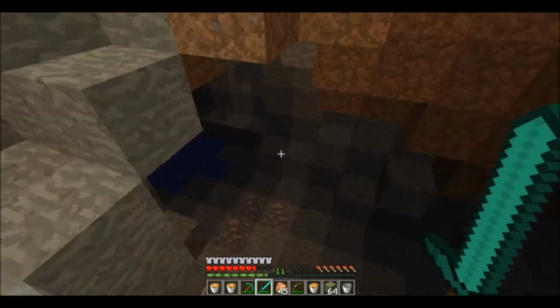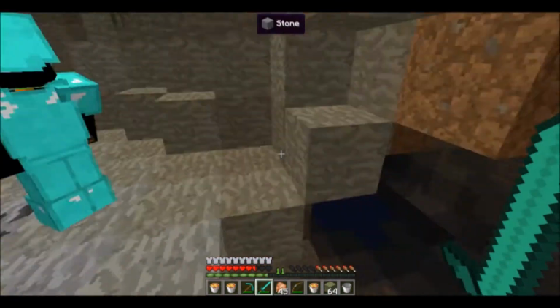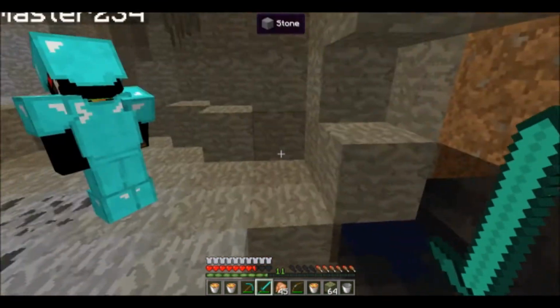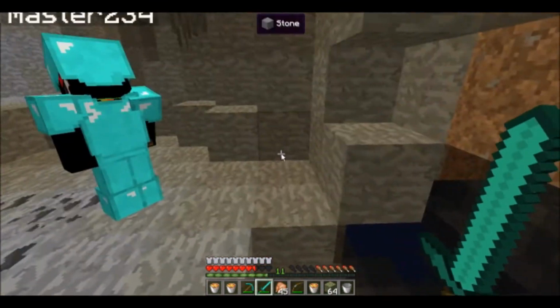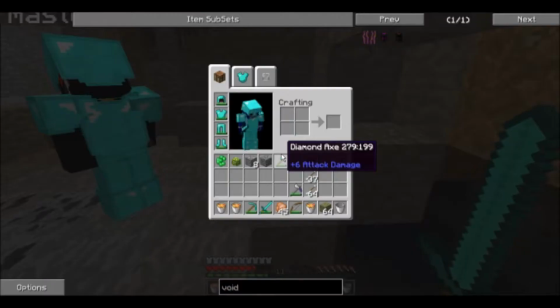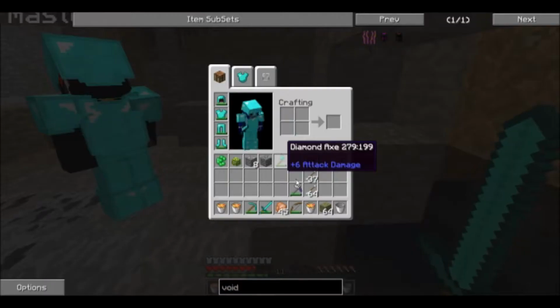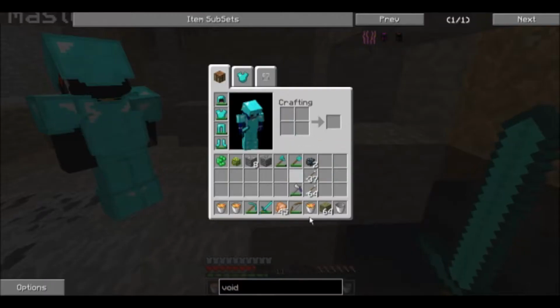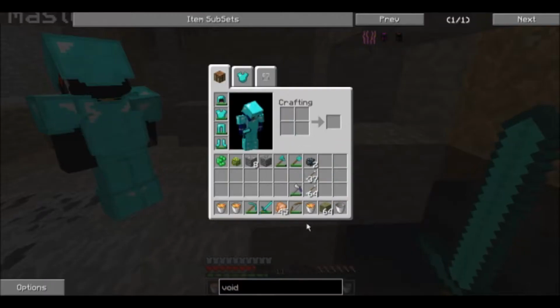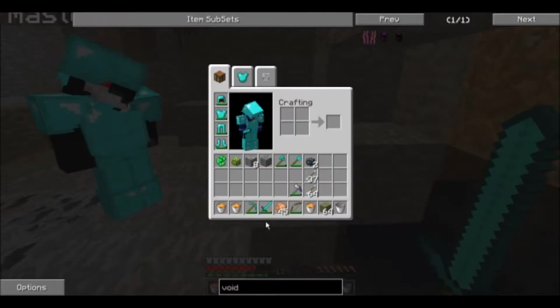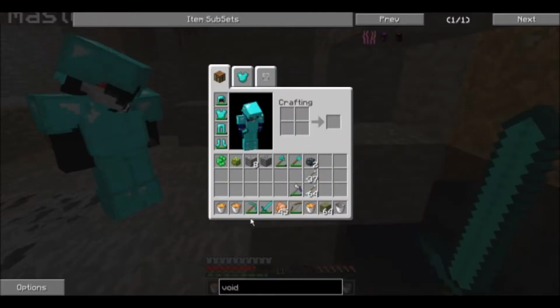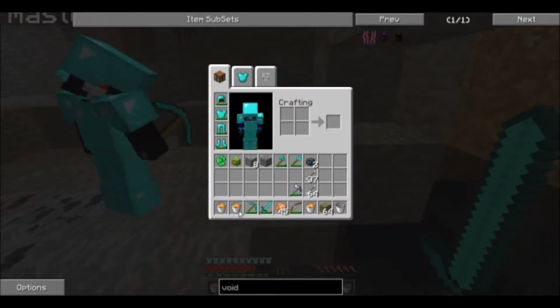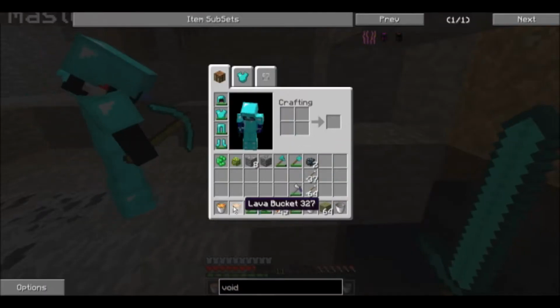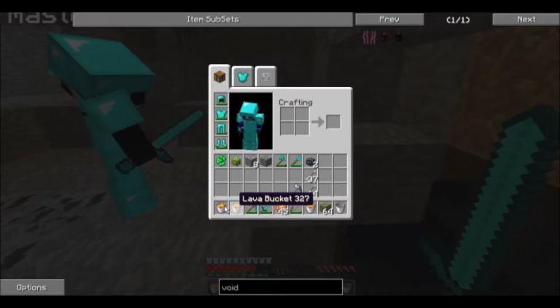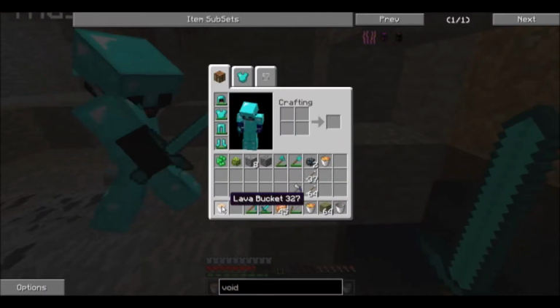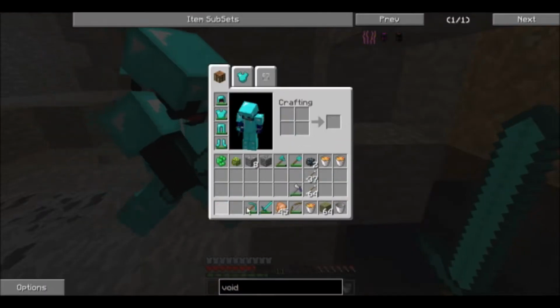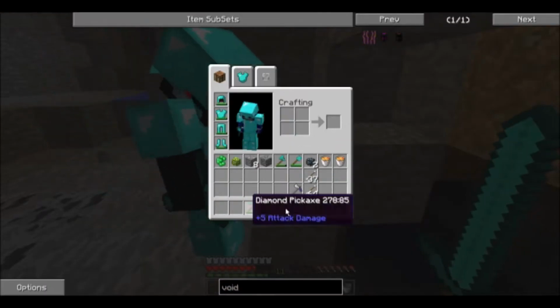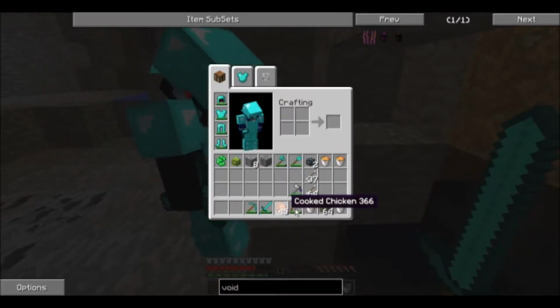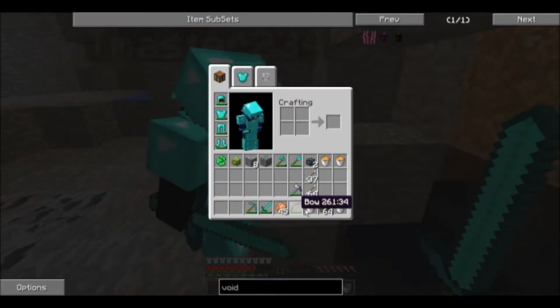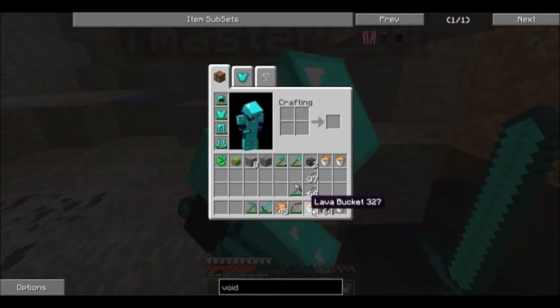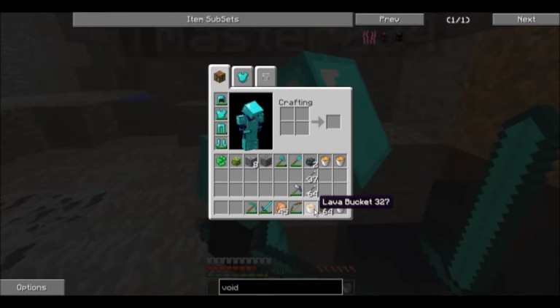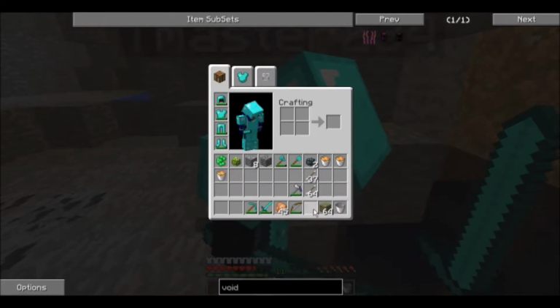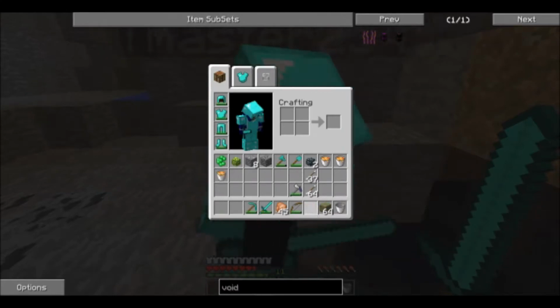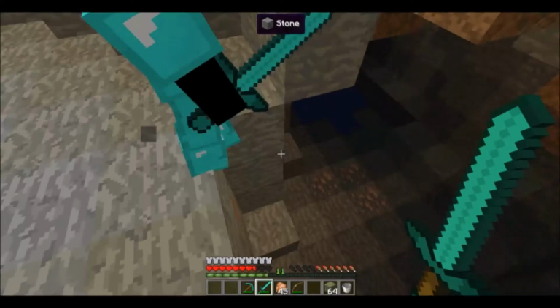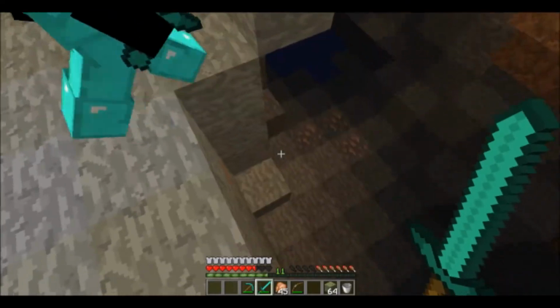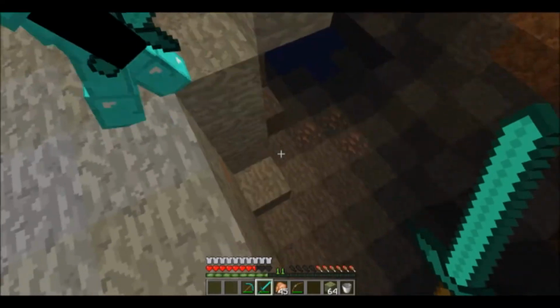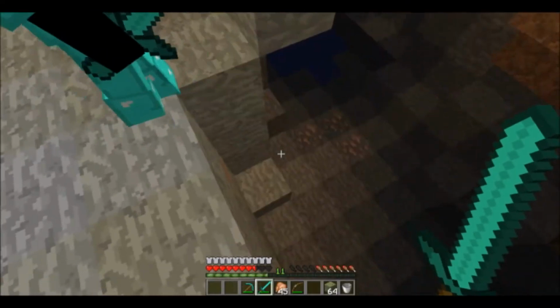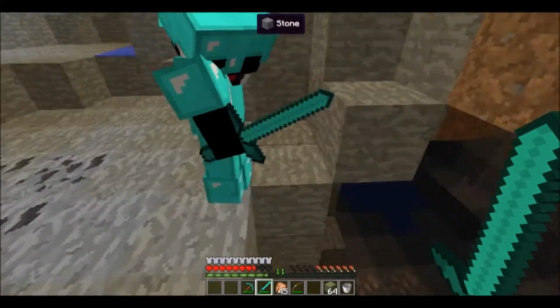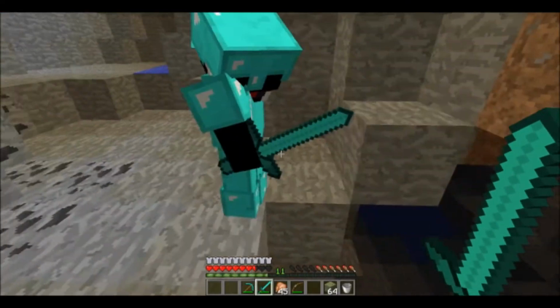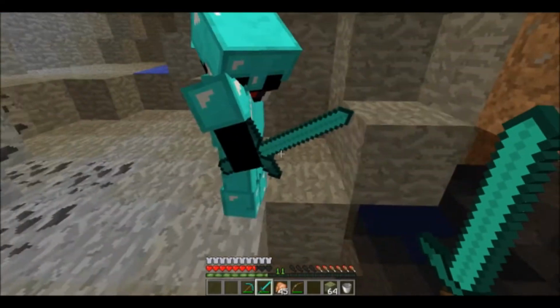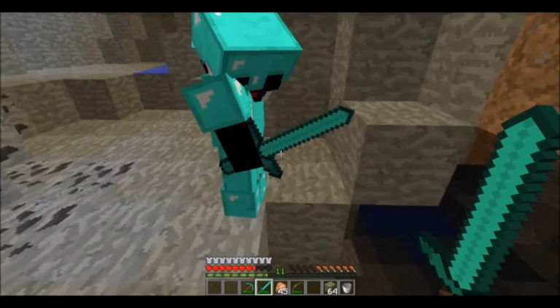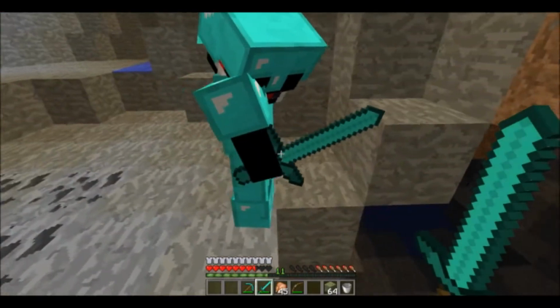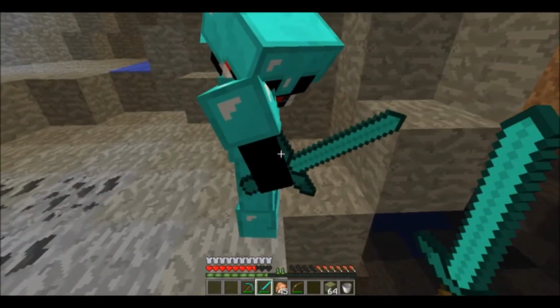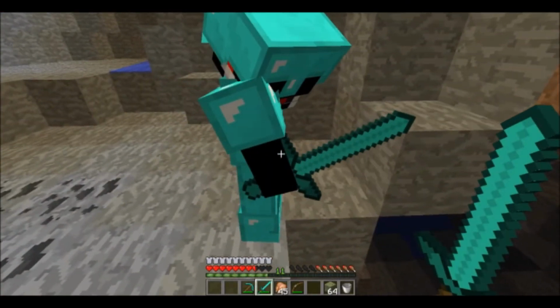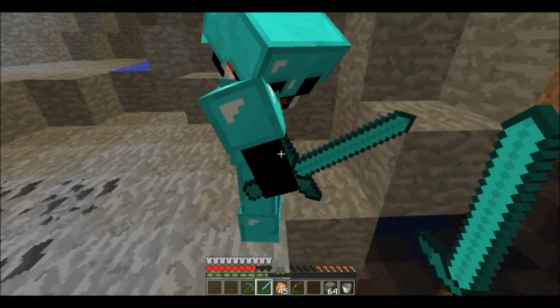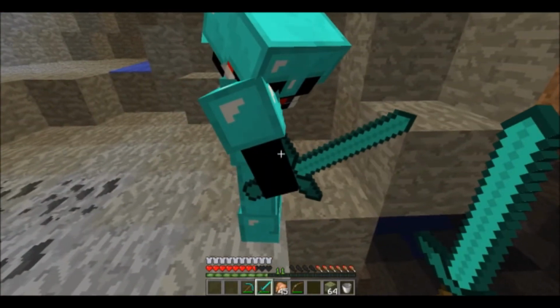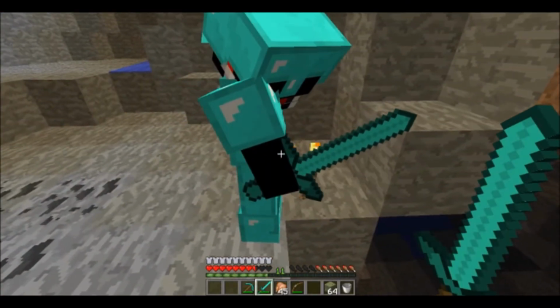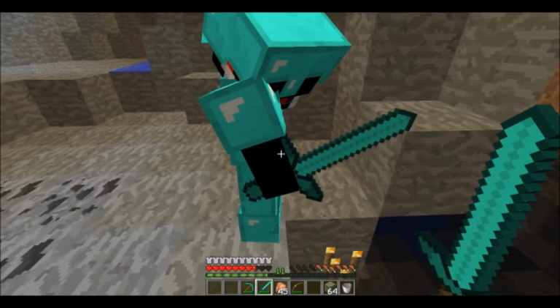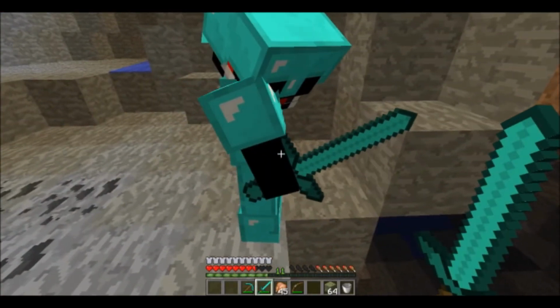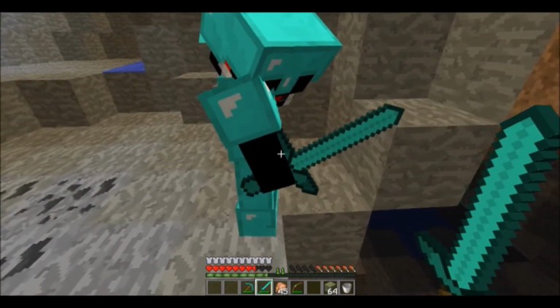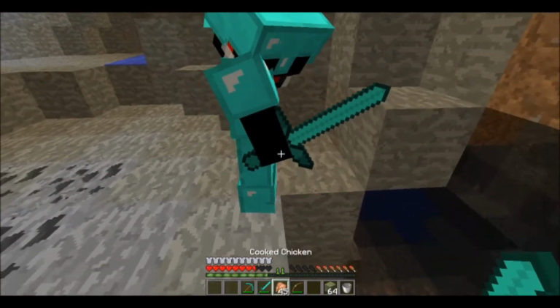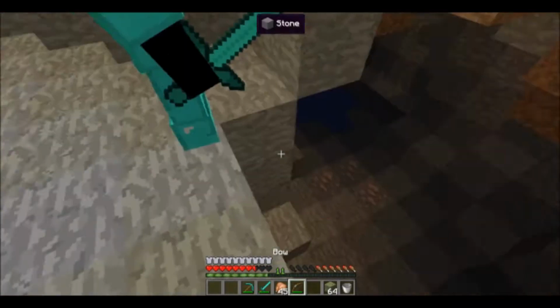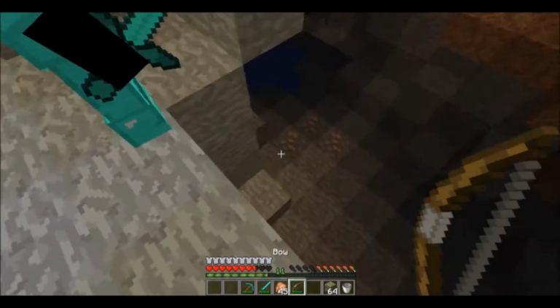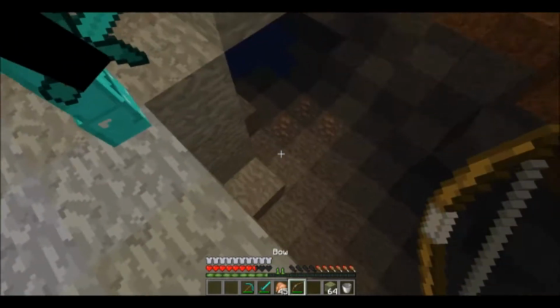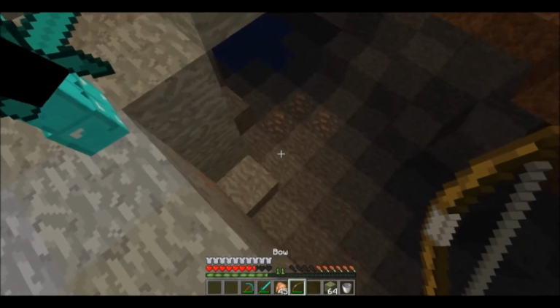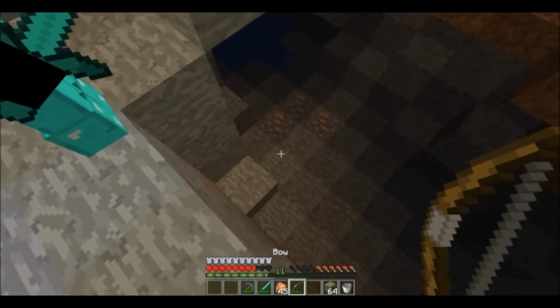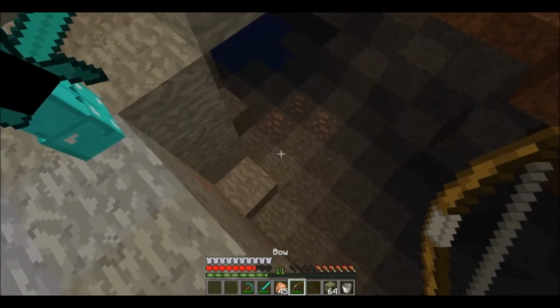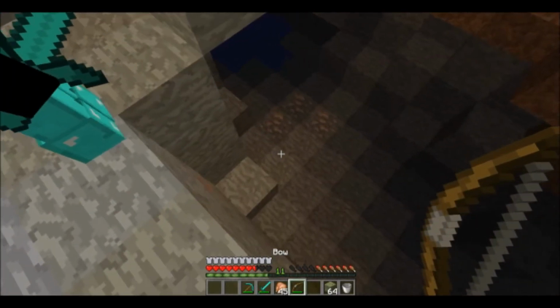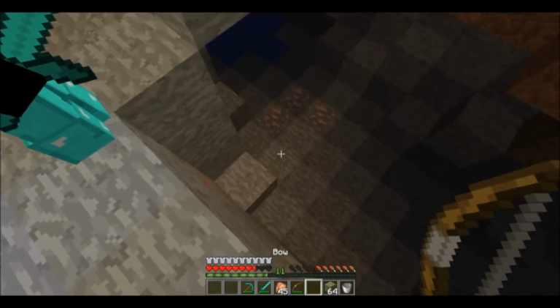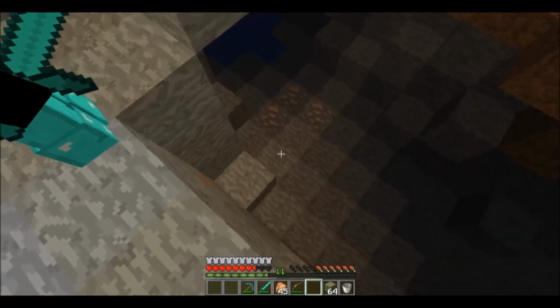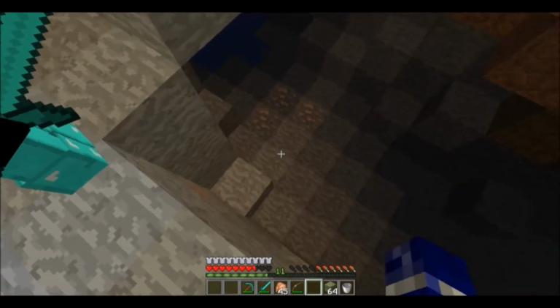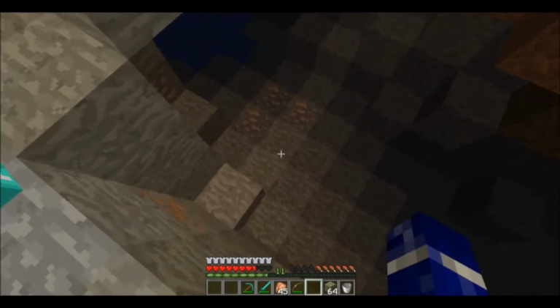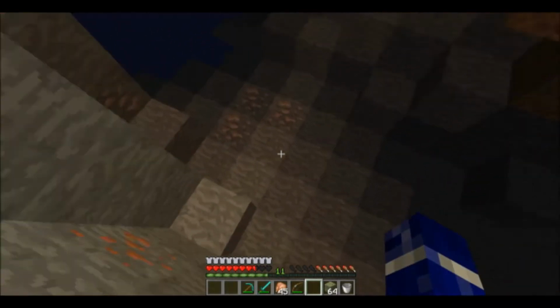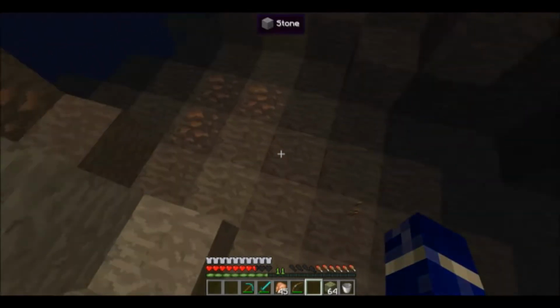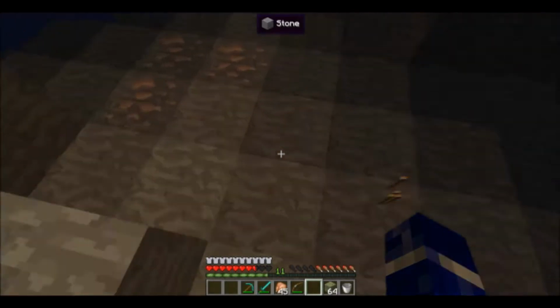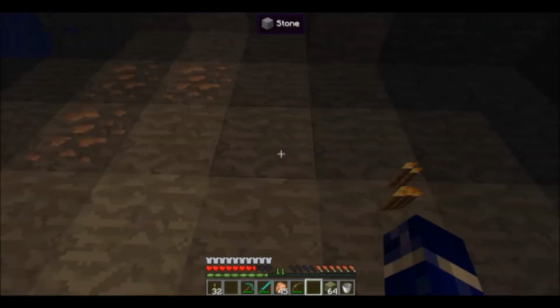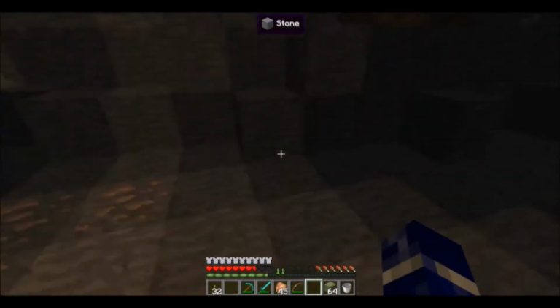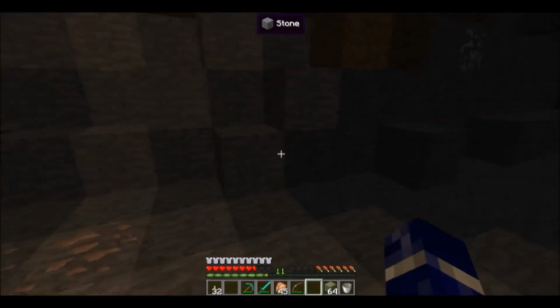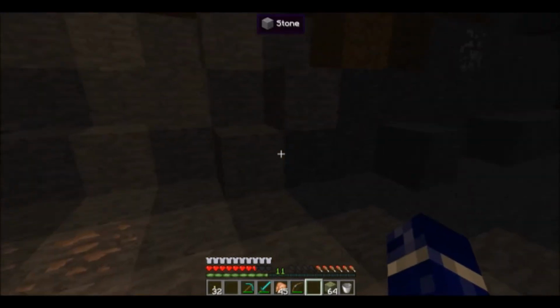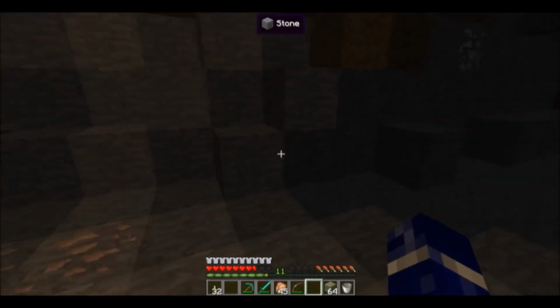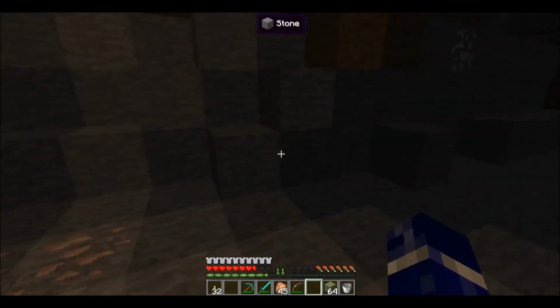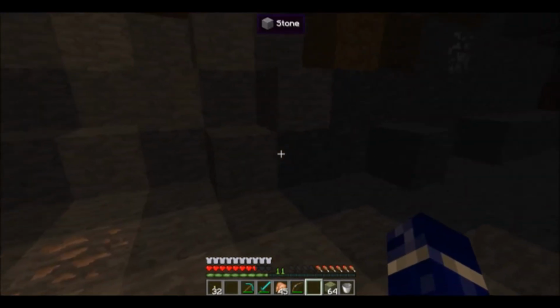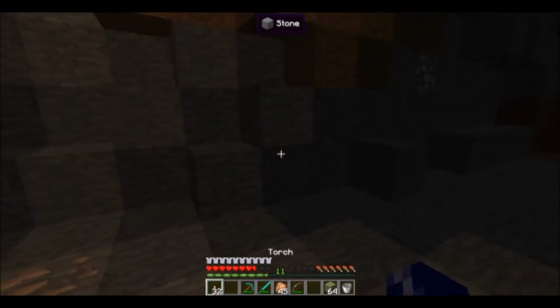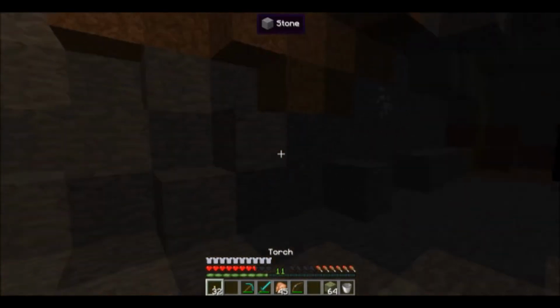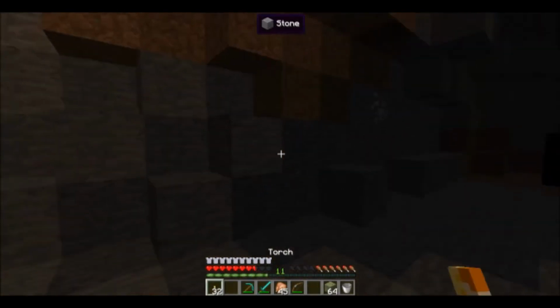Give me torches, I need torches. You guys need to make another smeltery drain. You can't just hook it up randomly, you have to make another drain. Well, that's not my fault.